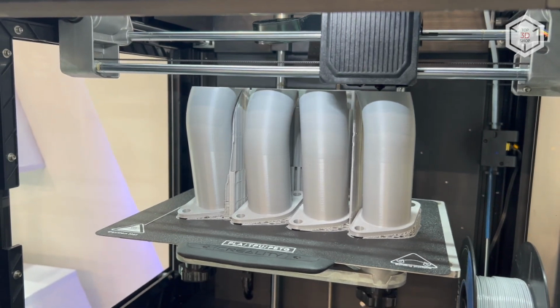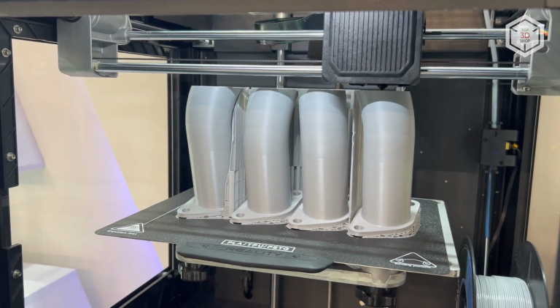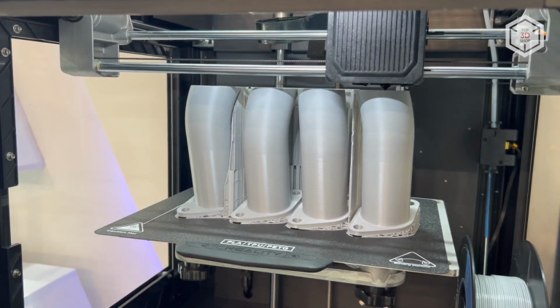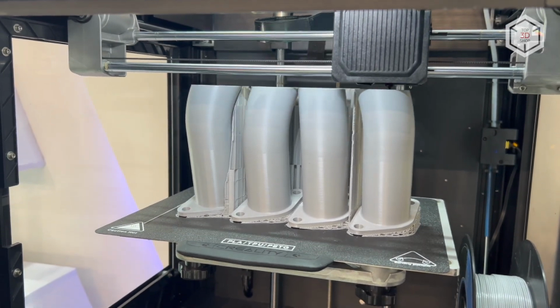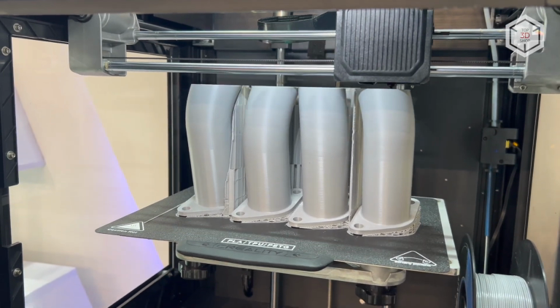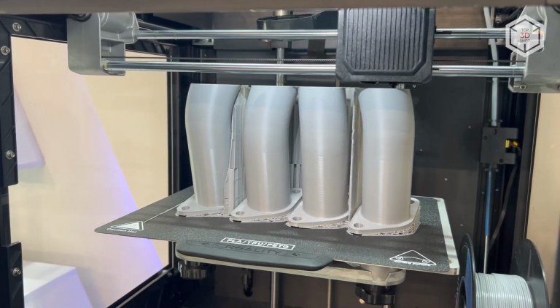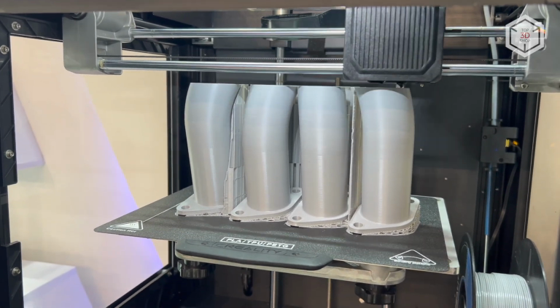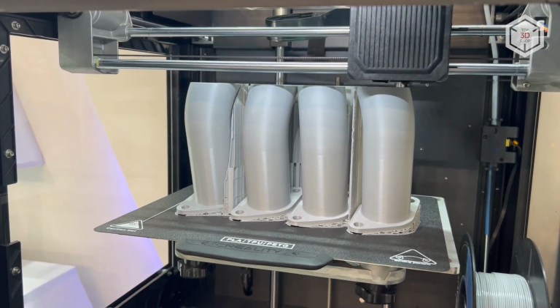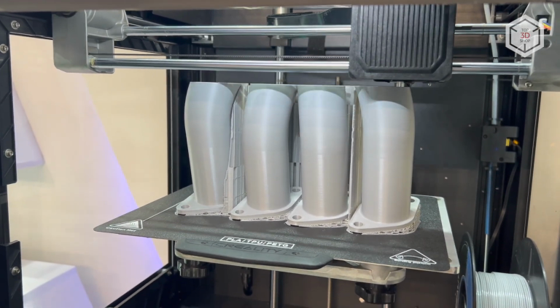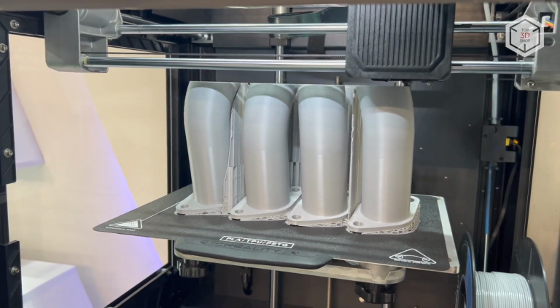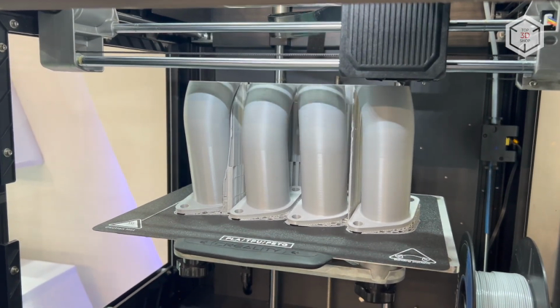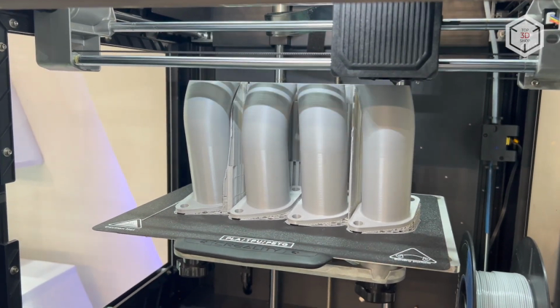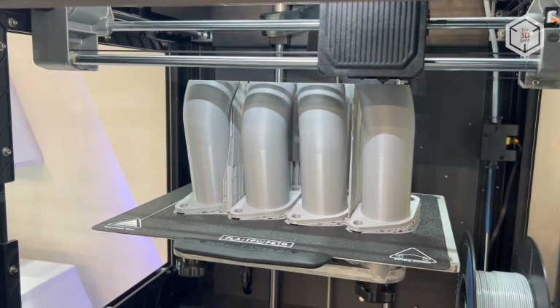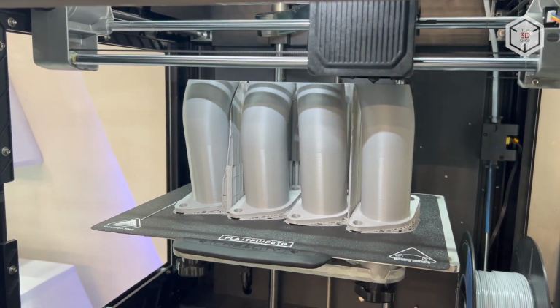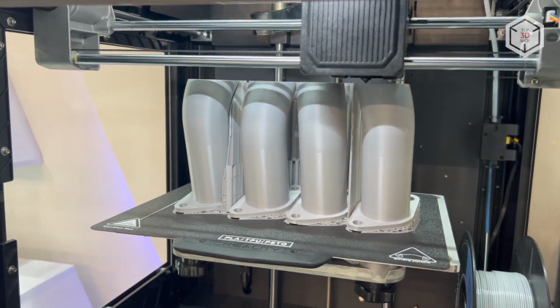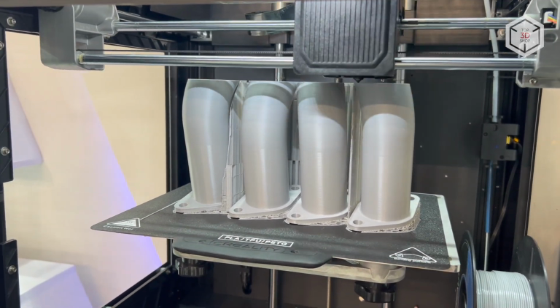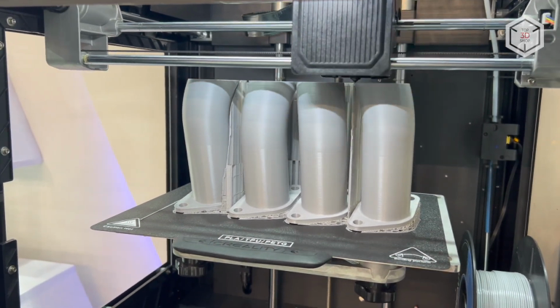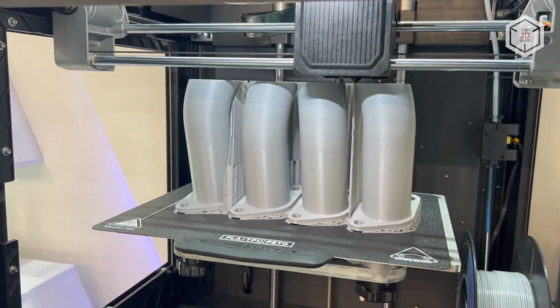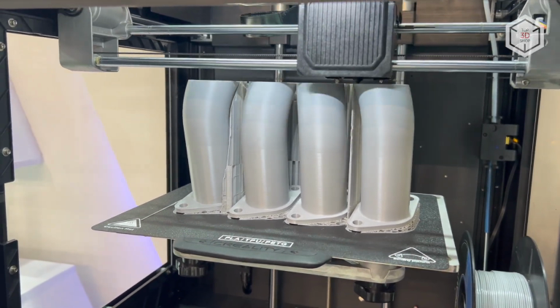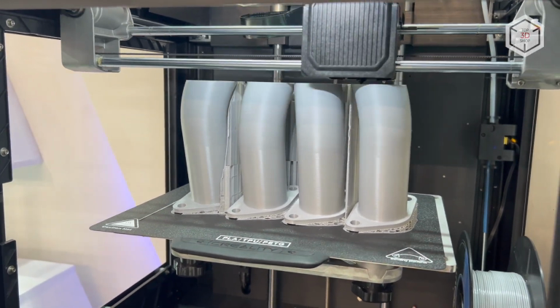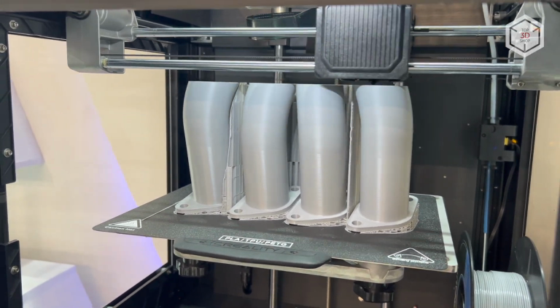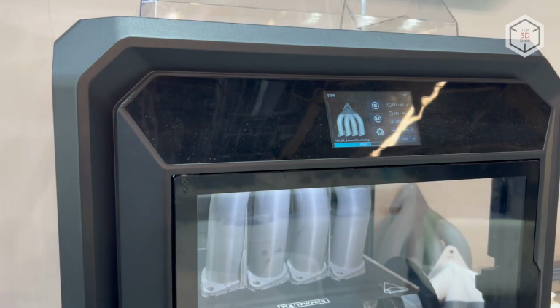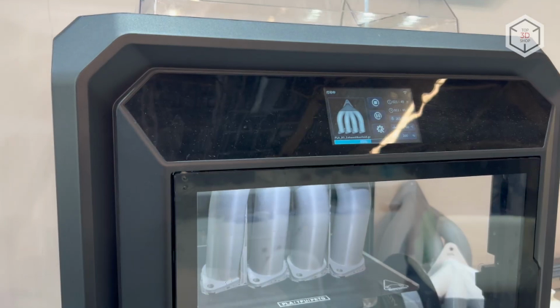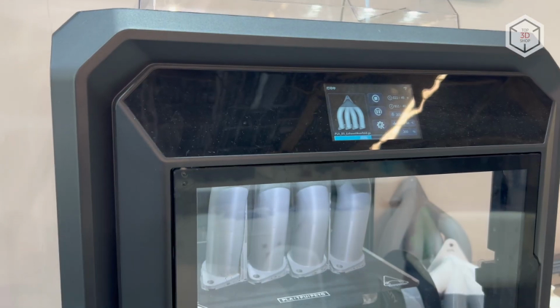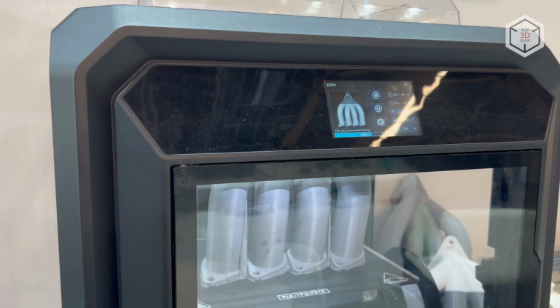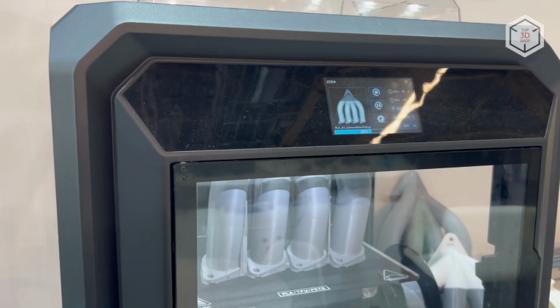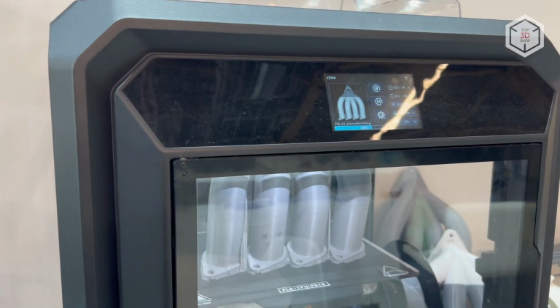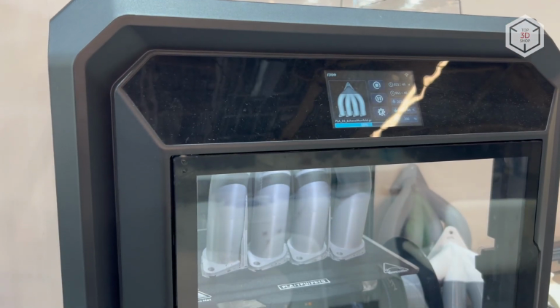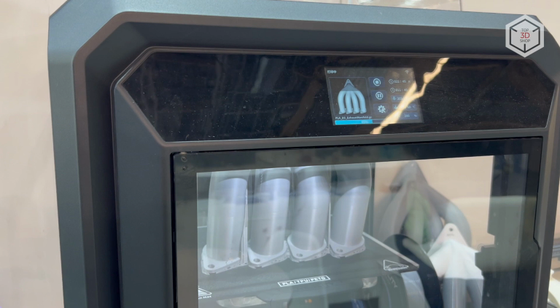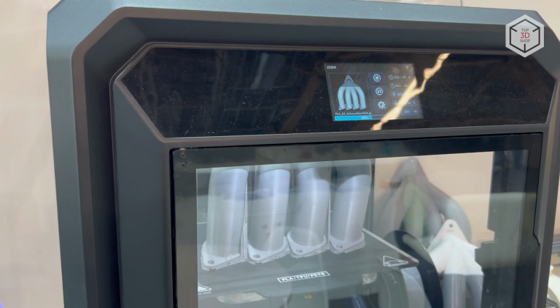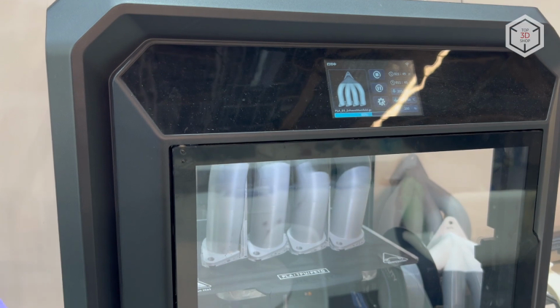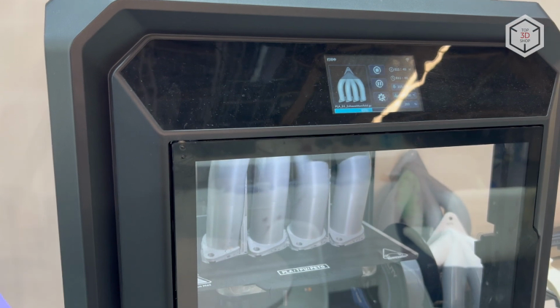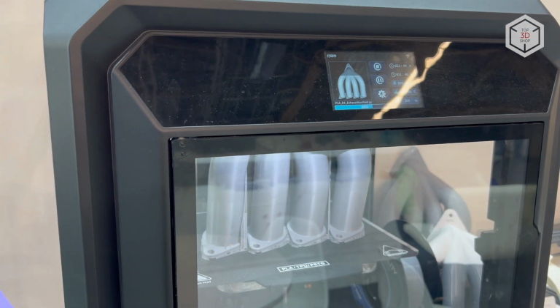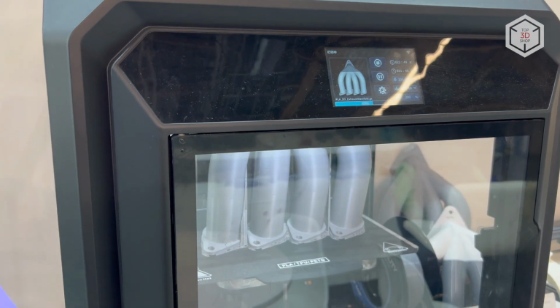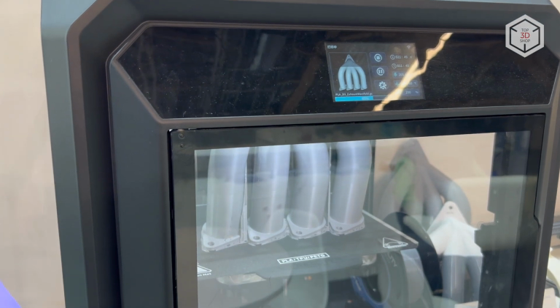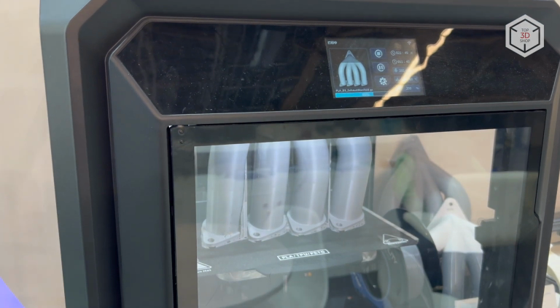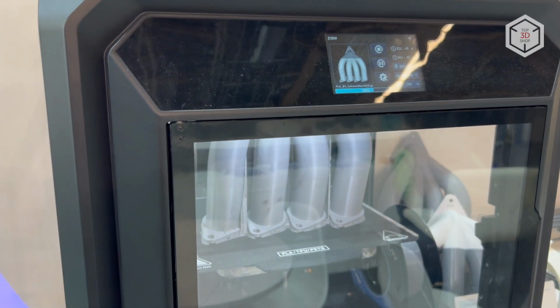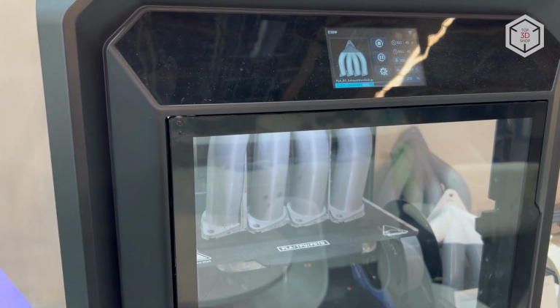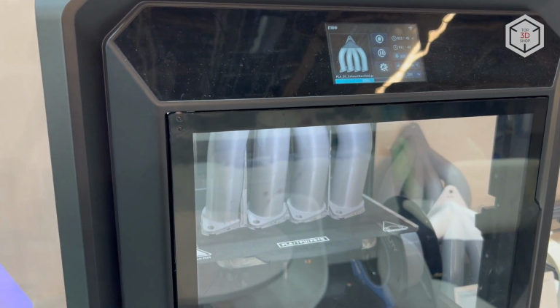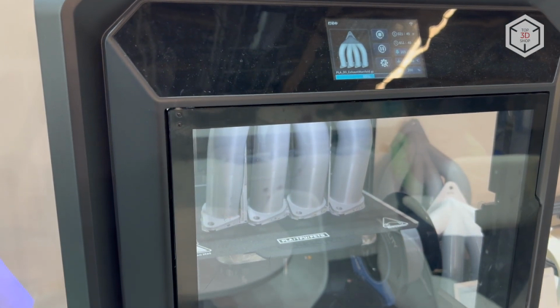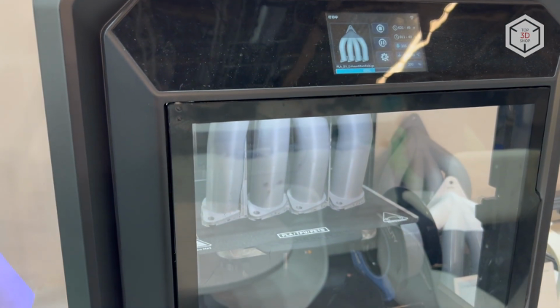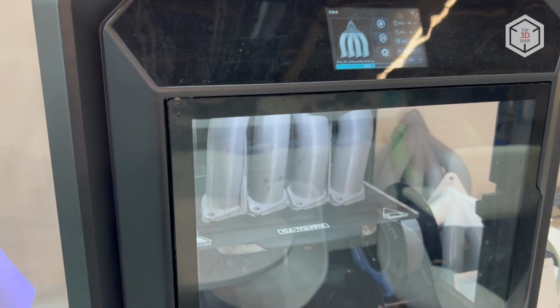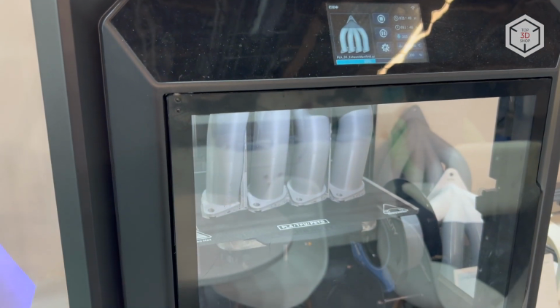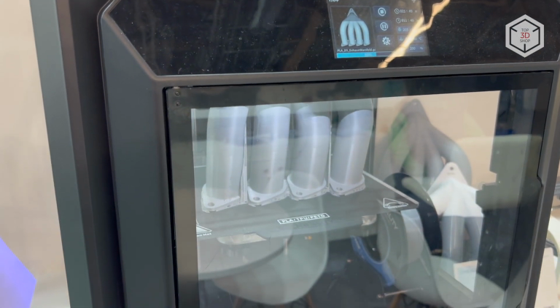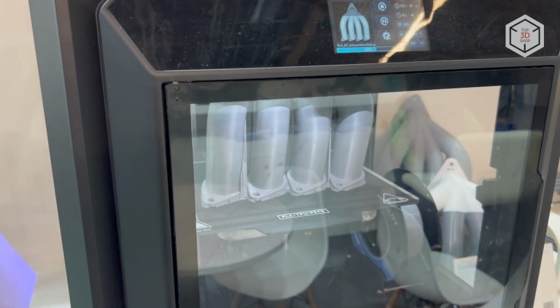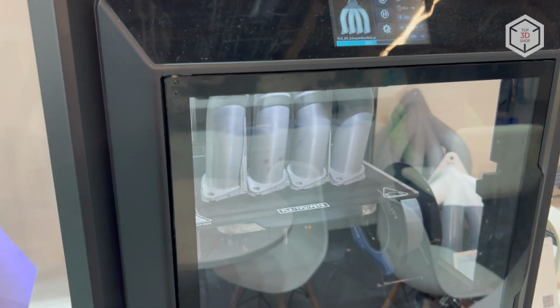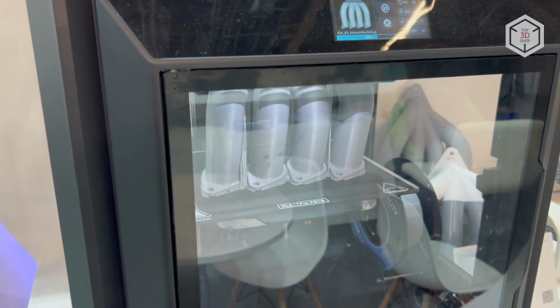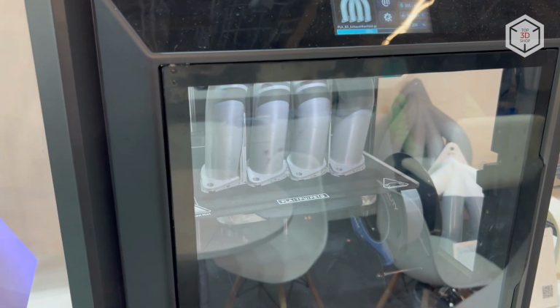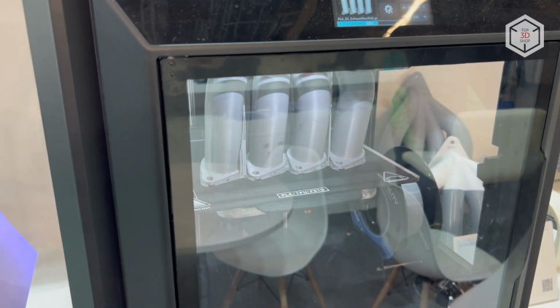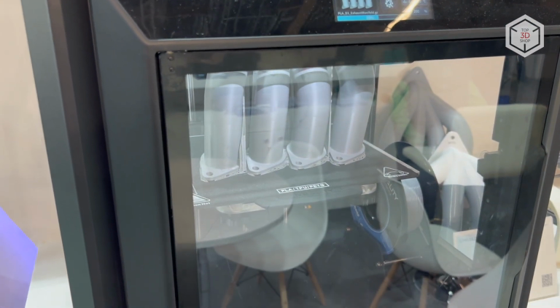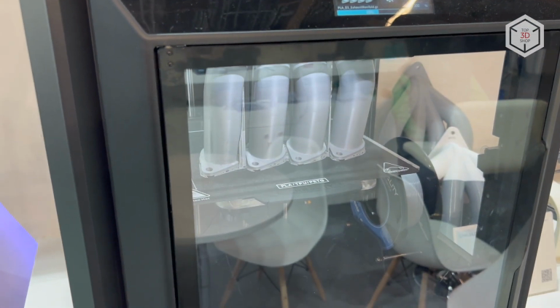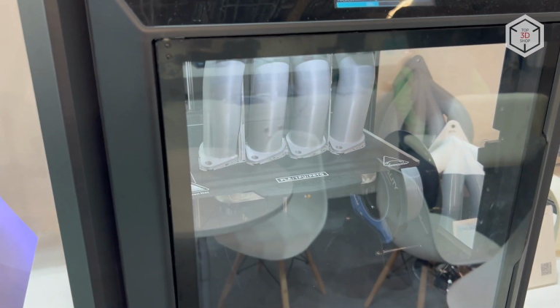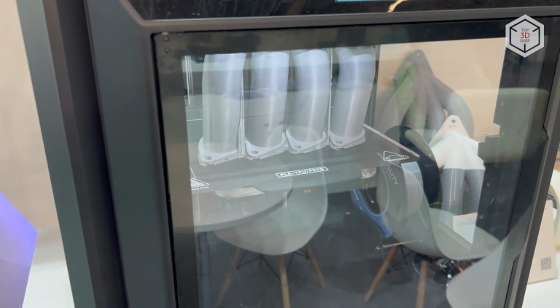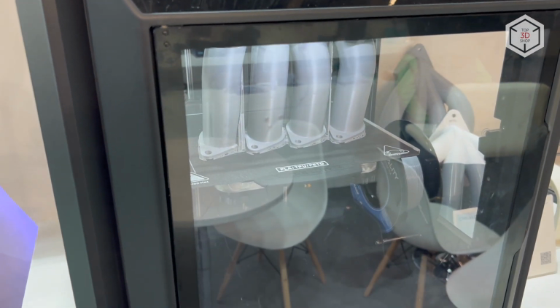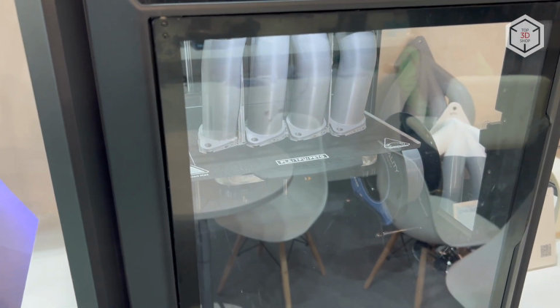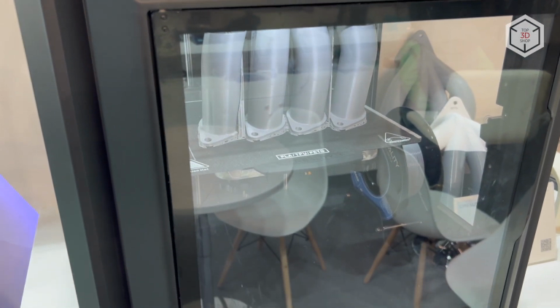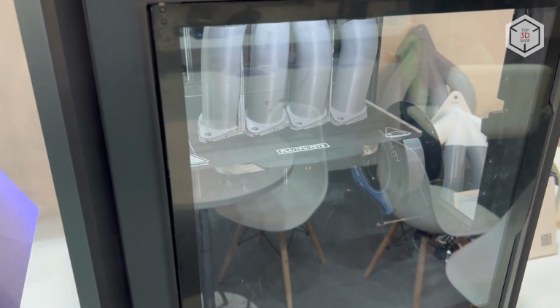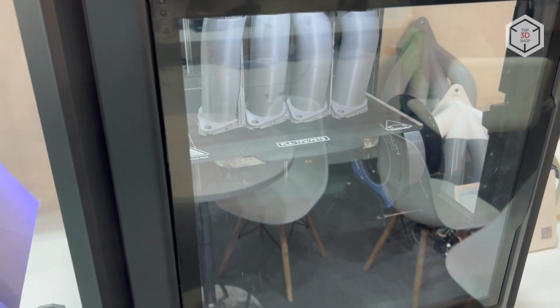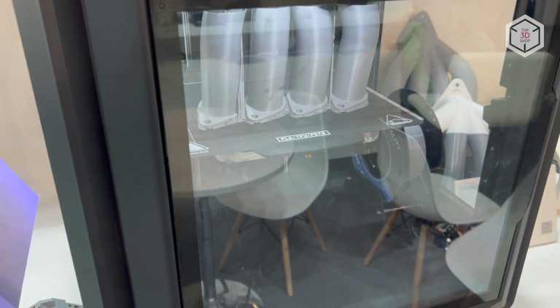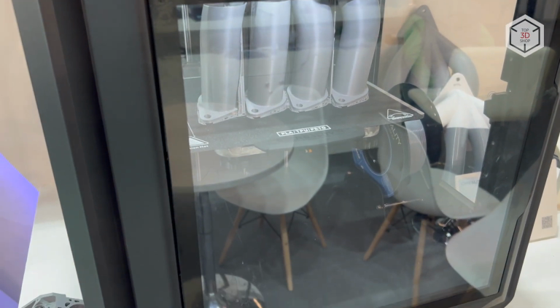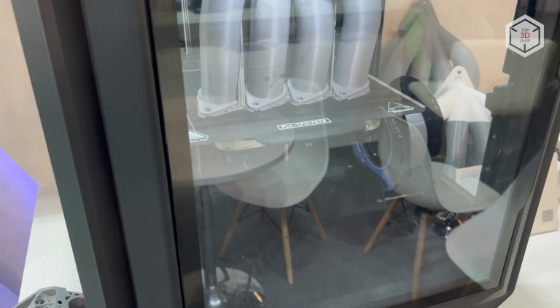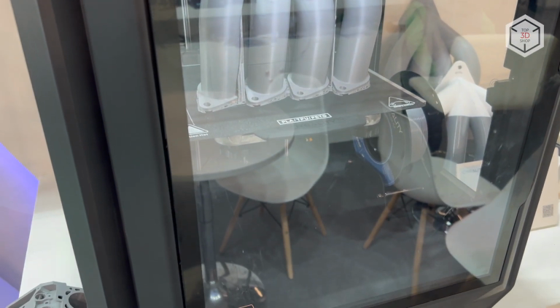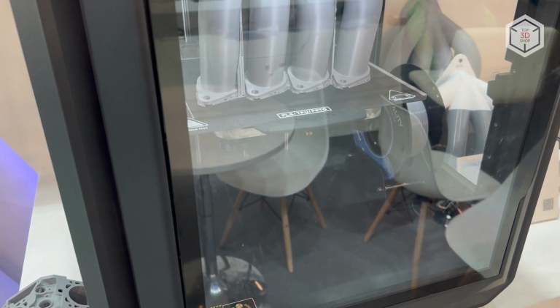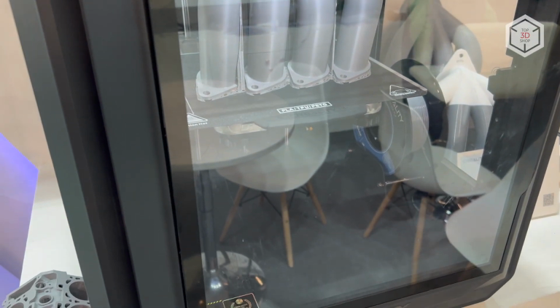Hi everyone, this is Top3DShop and in this video we will tell you about the Creality SirMoon D3 Professional 3D Printer.